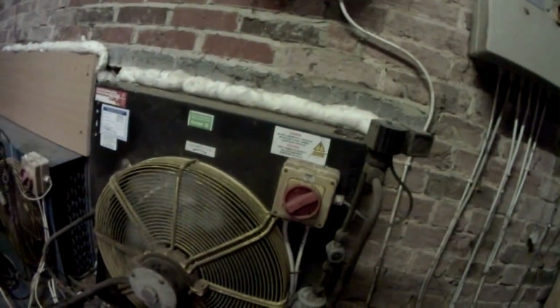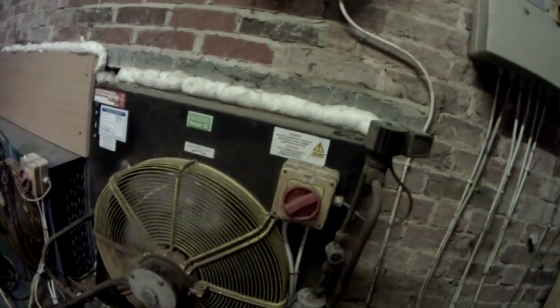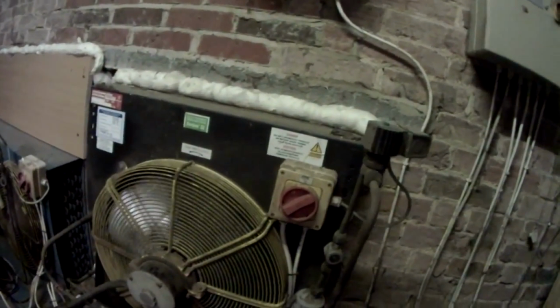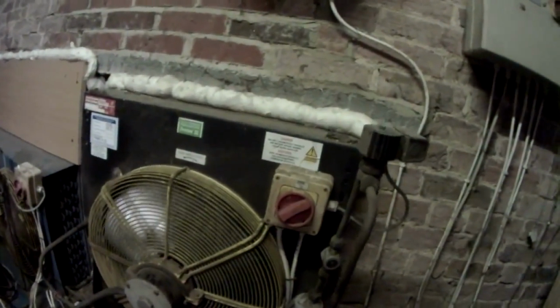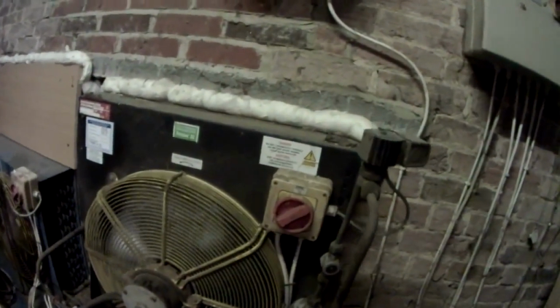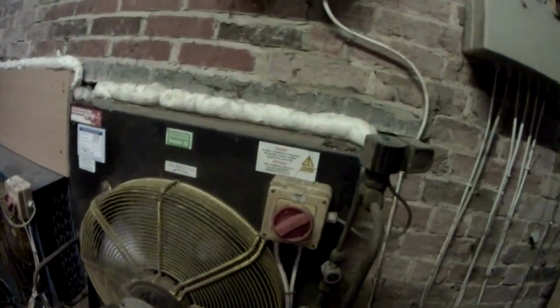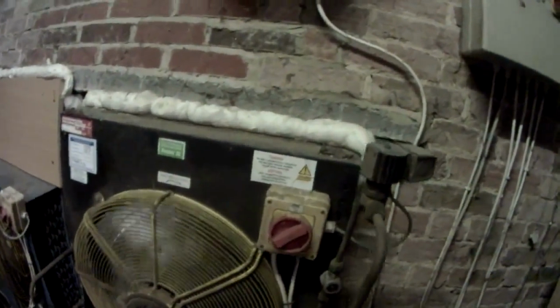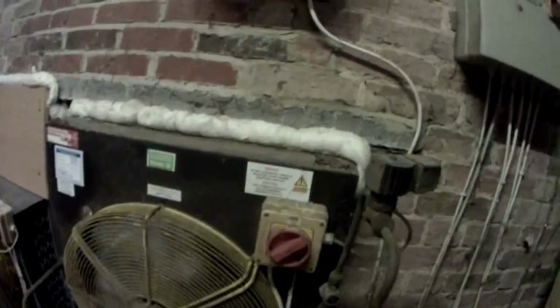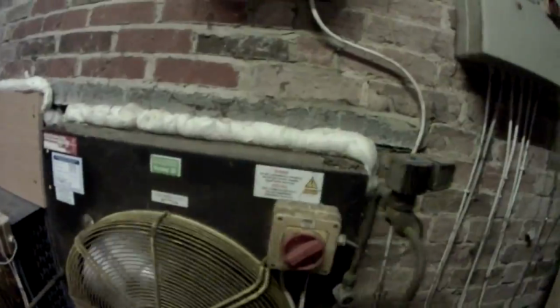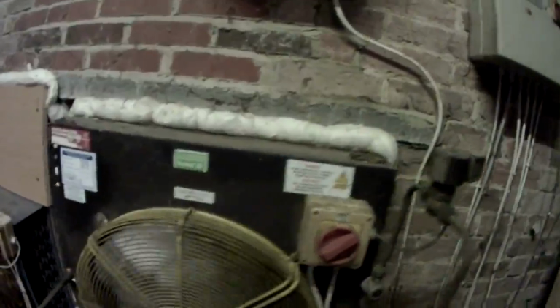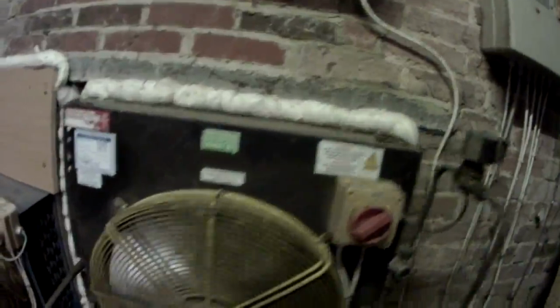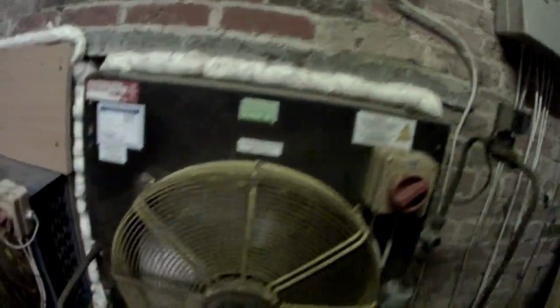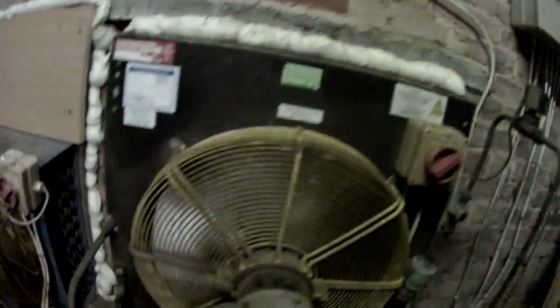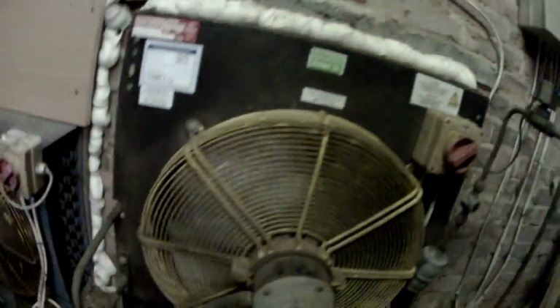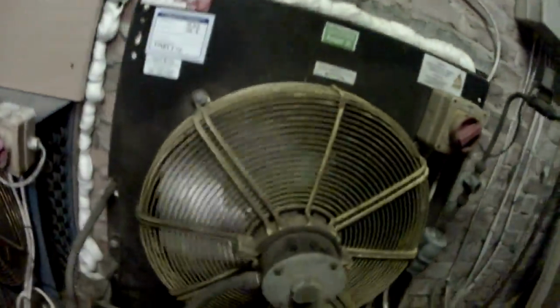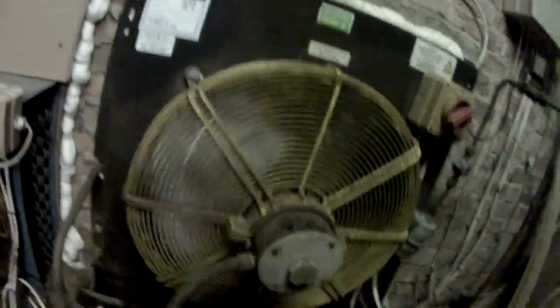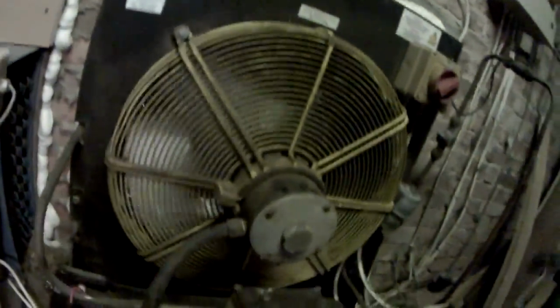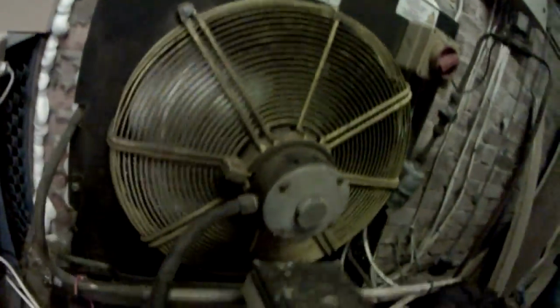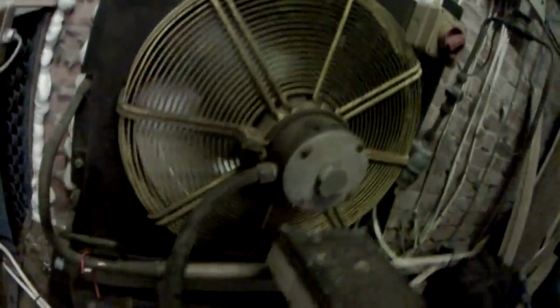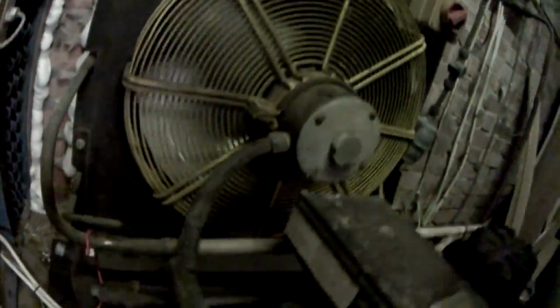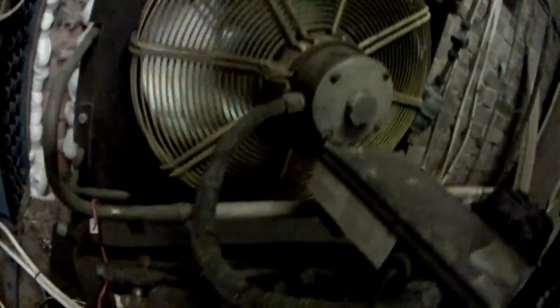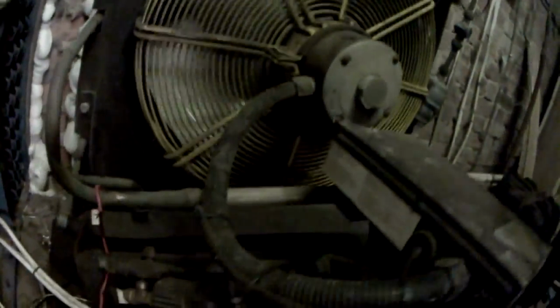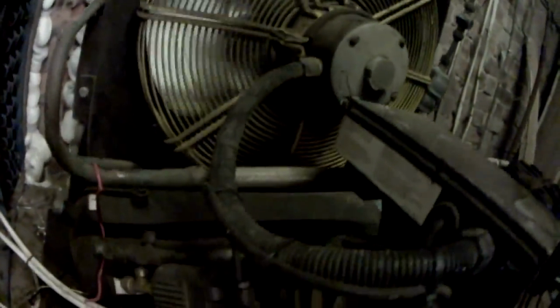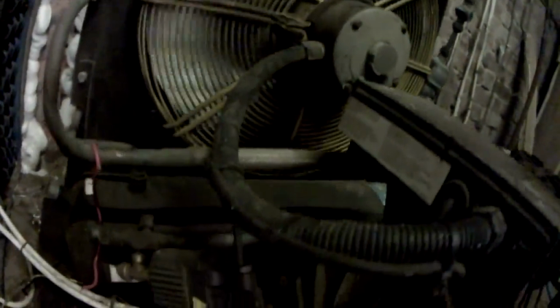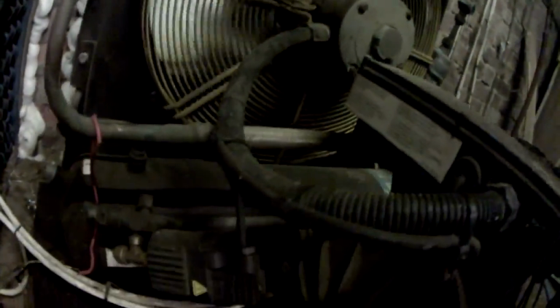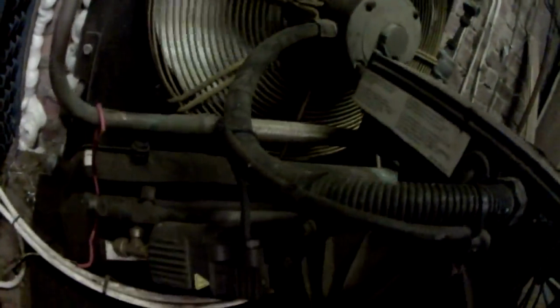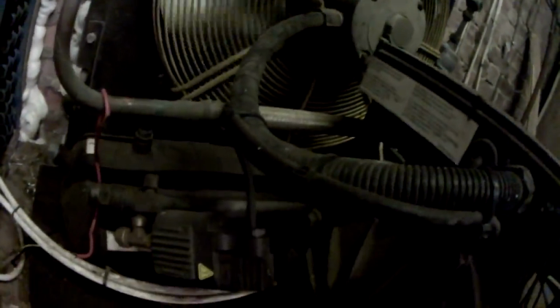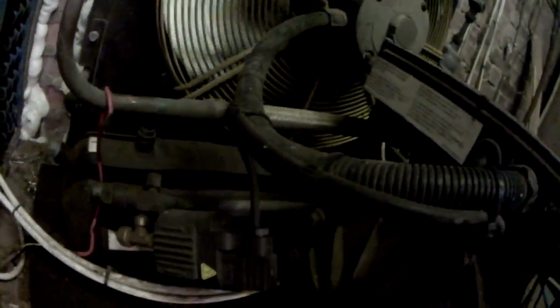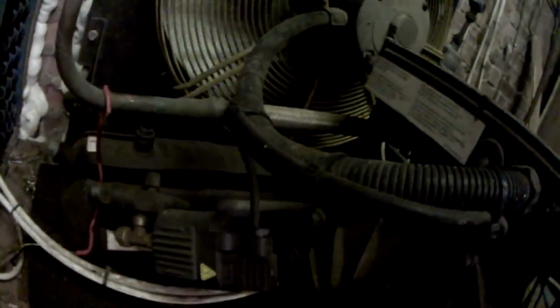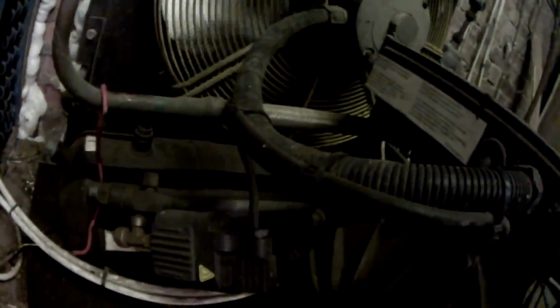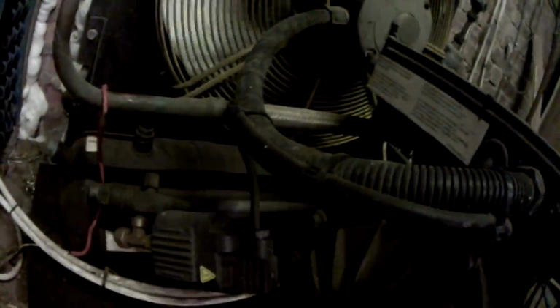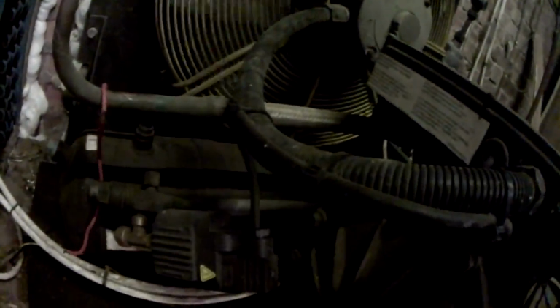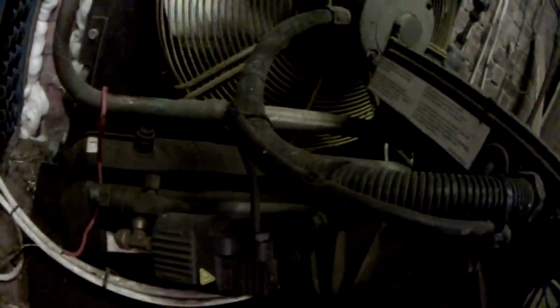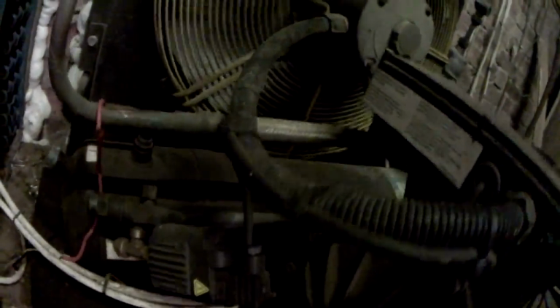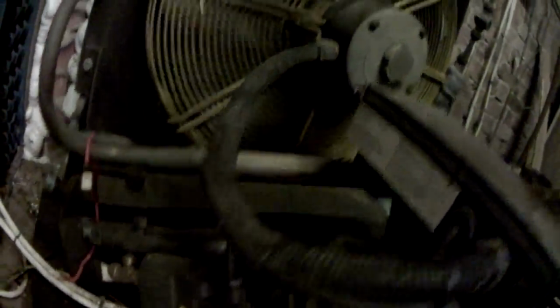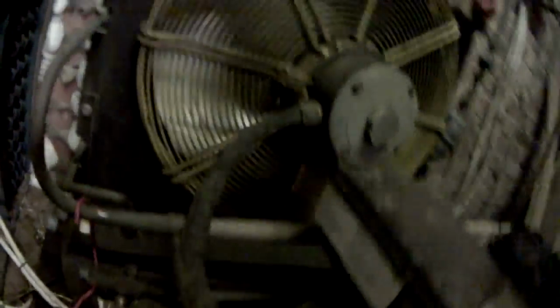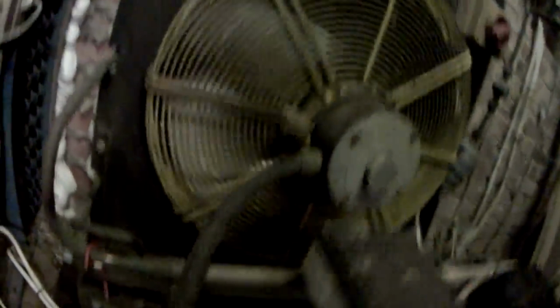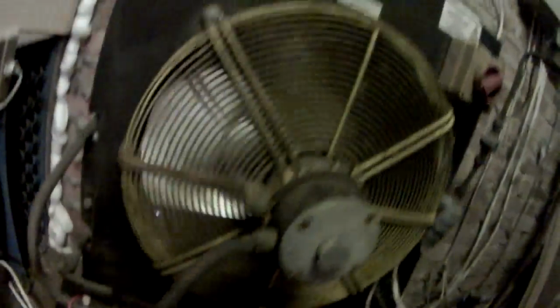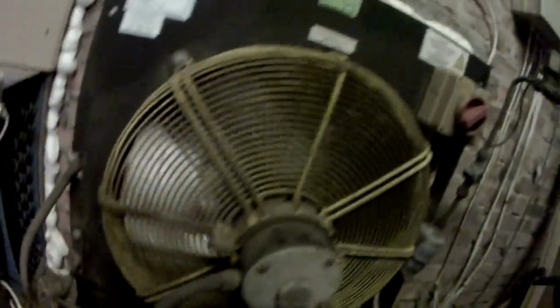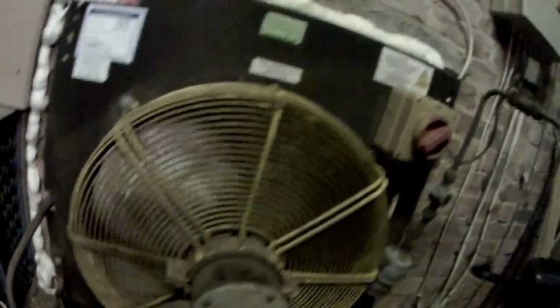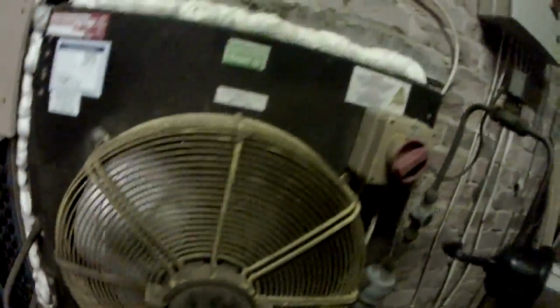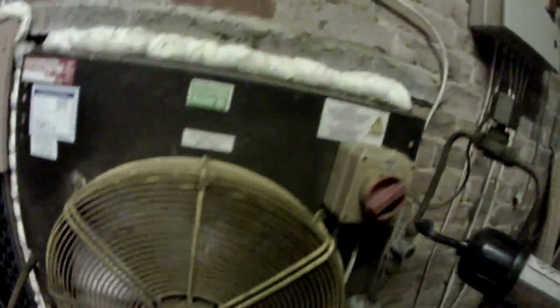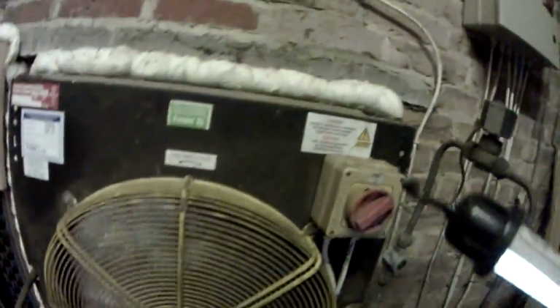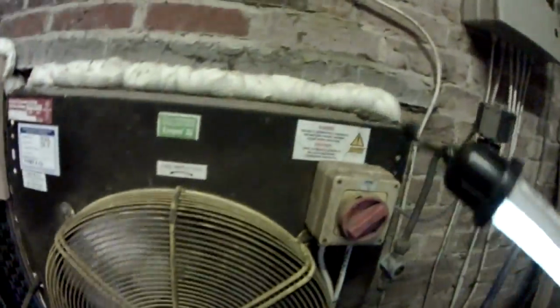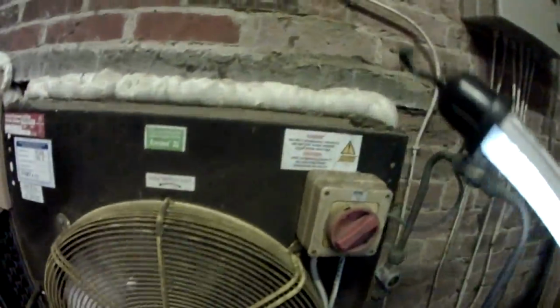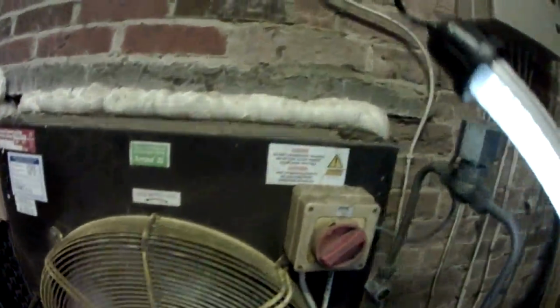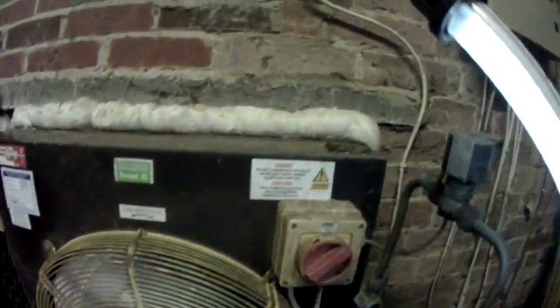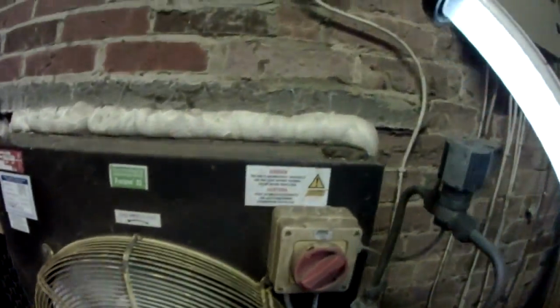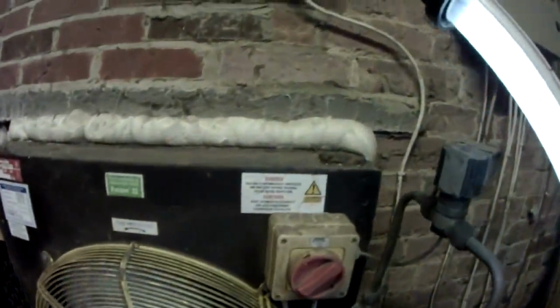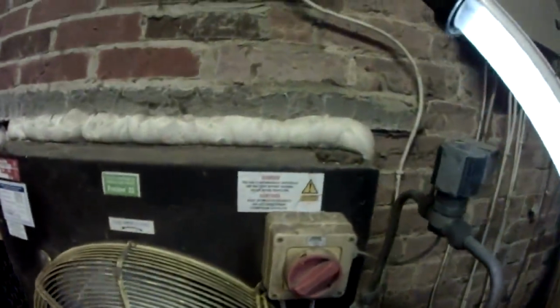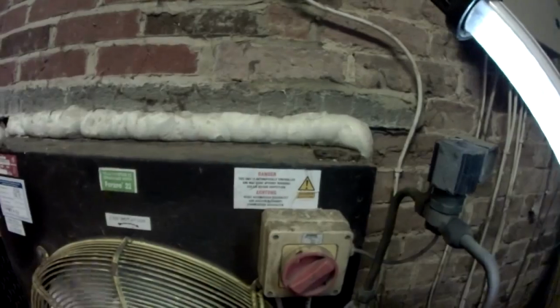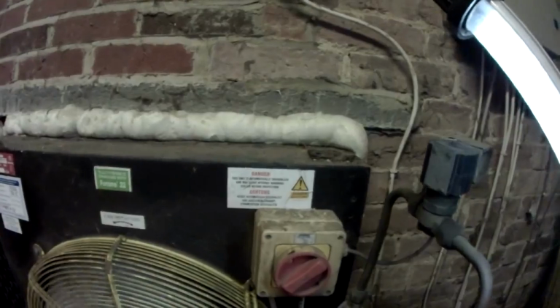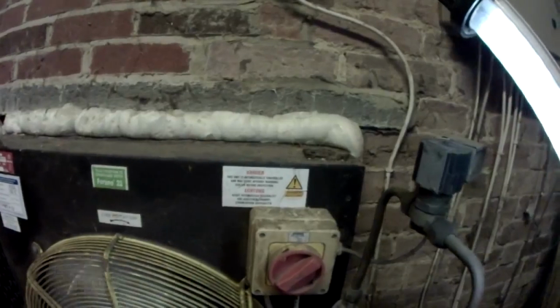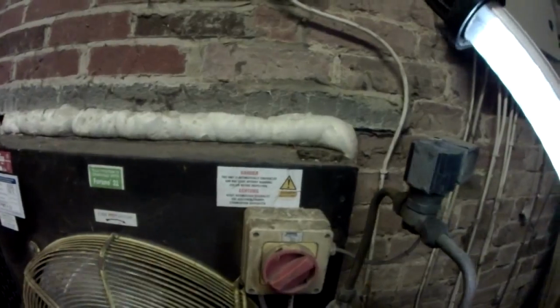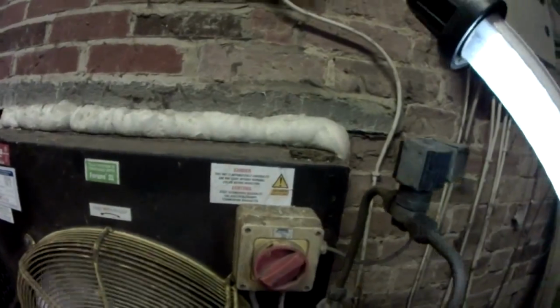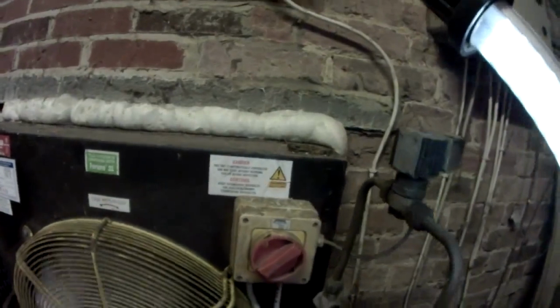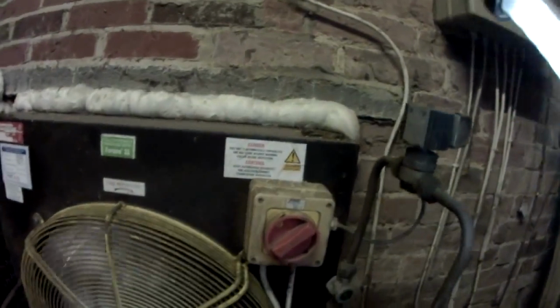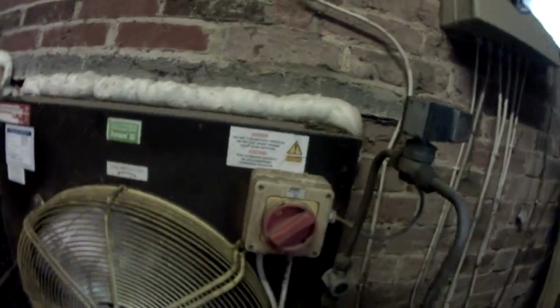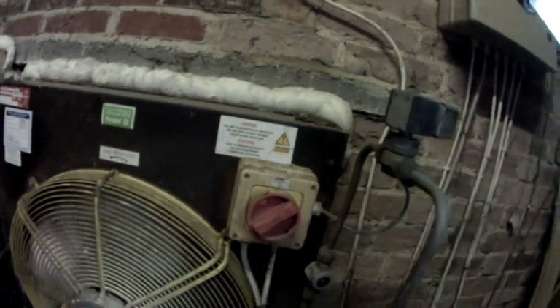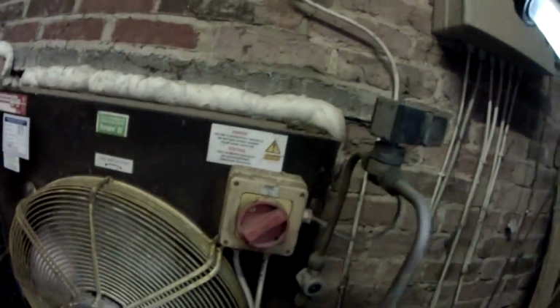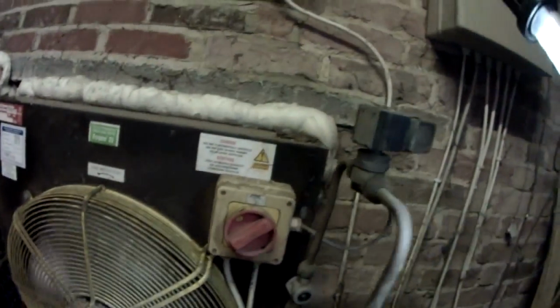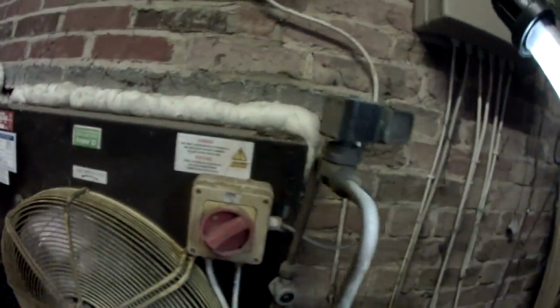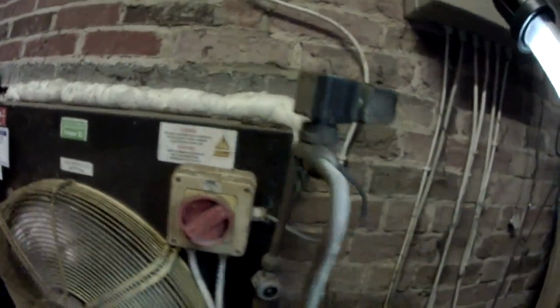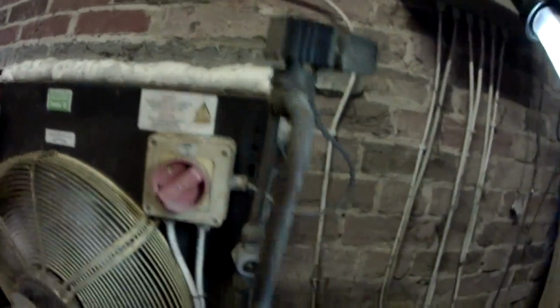The fan's on a speed control. That's why it's not running very quick — it's on minimum speed, I think.